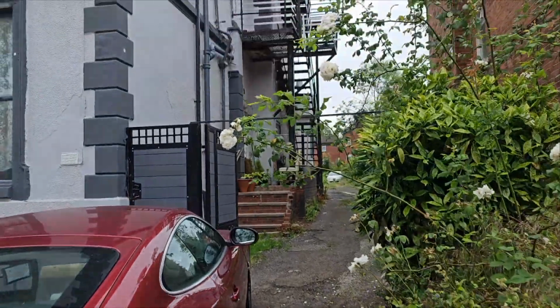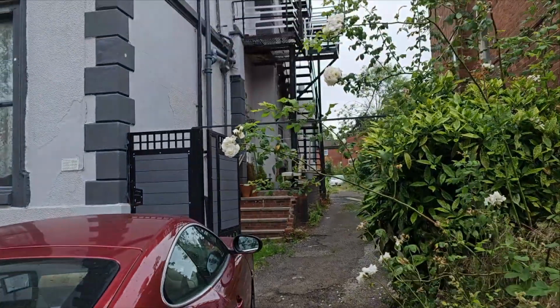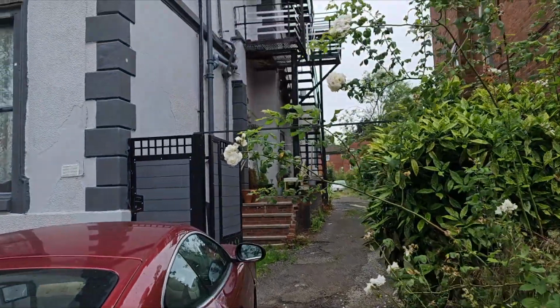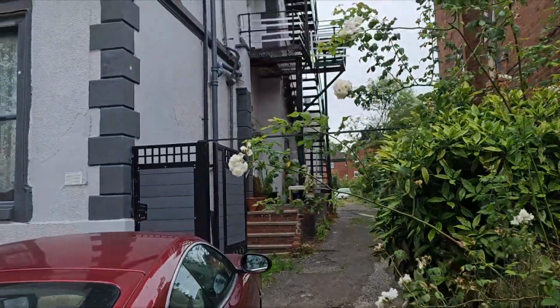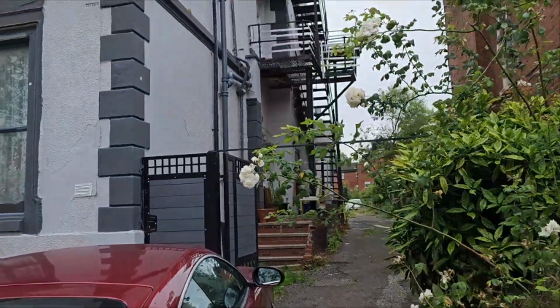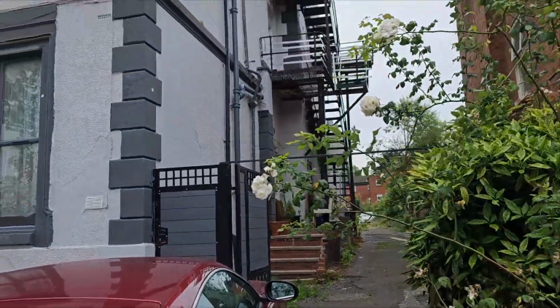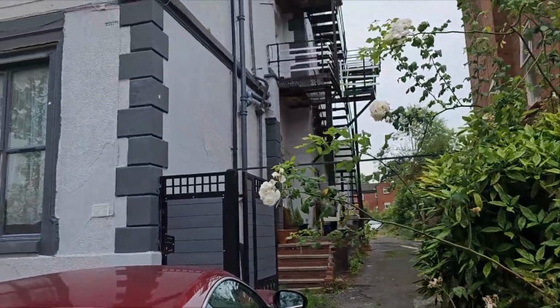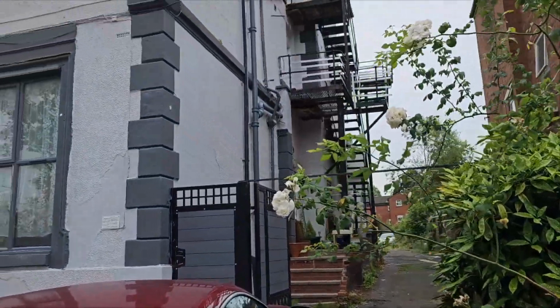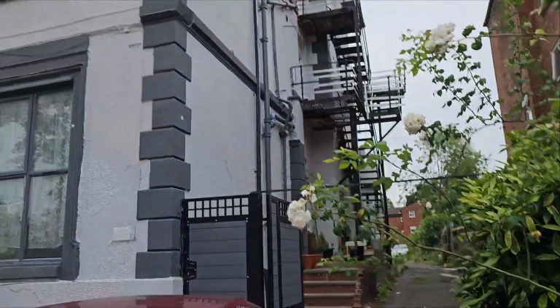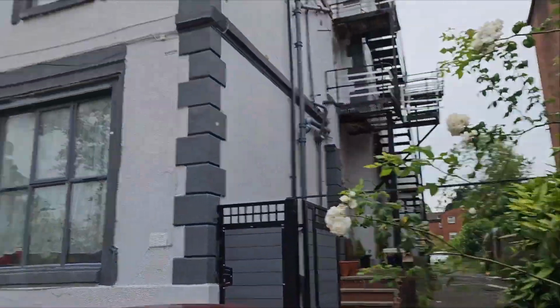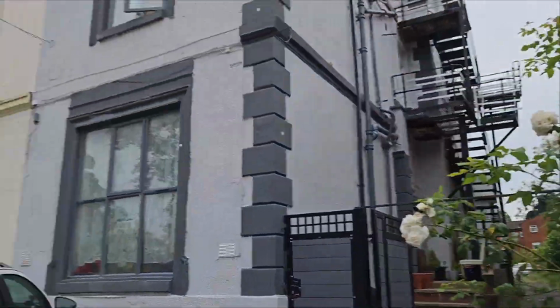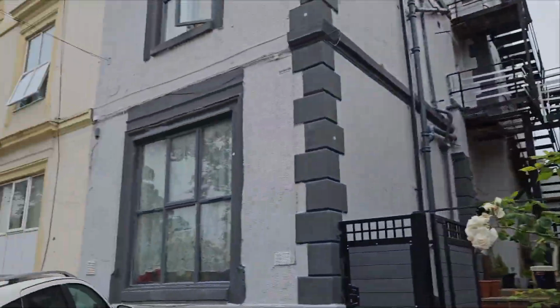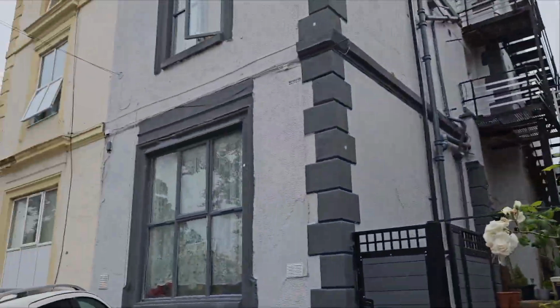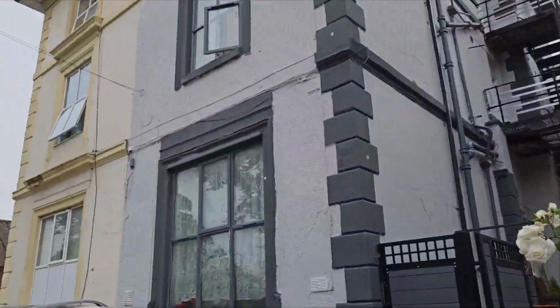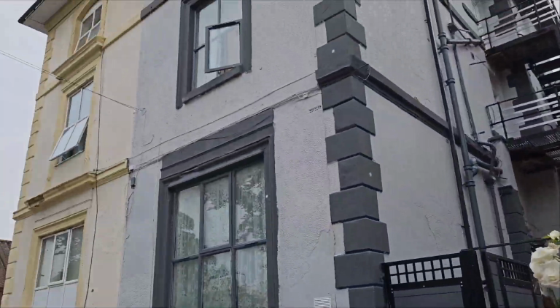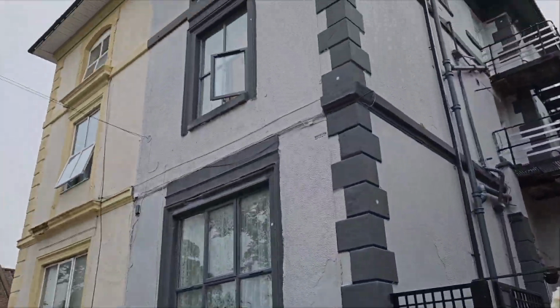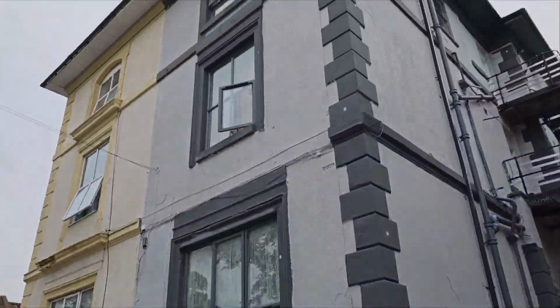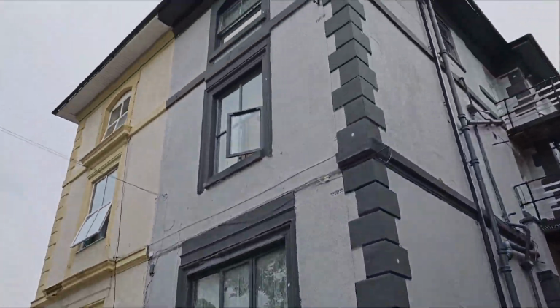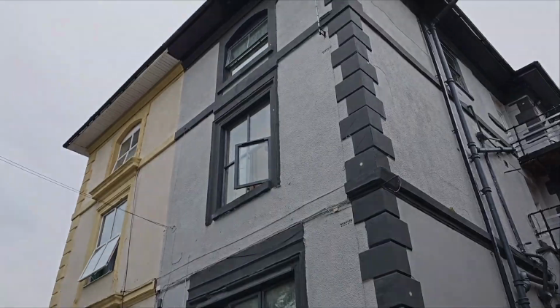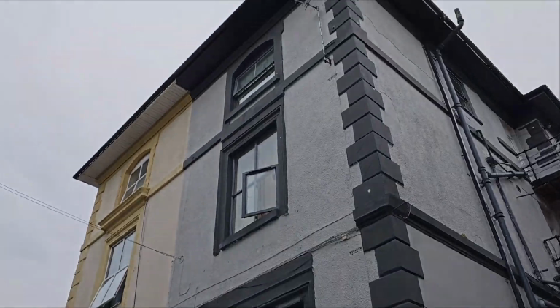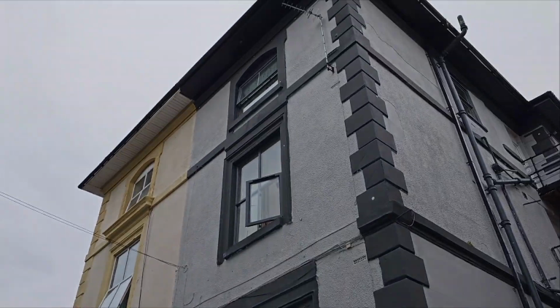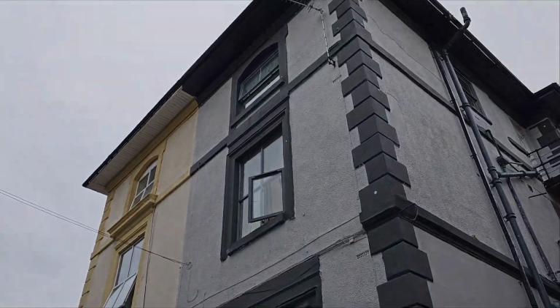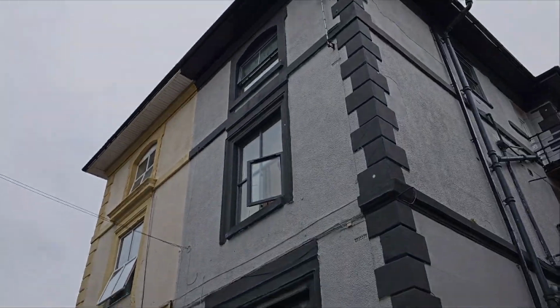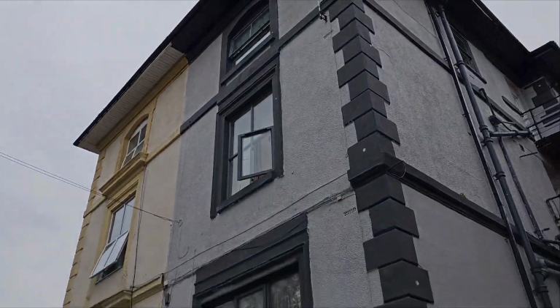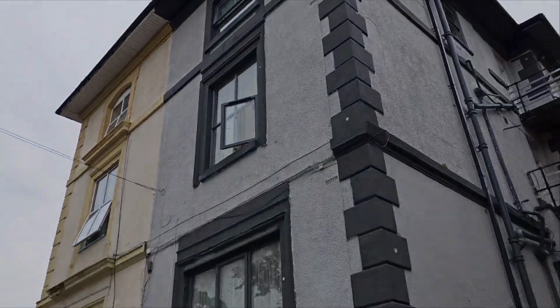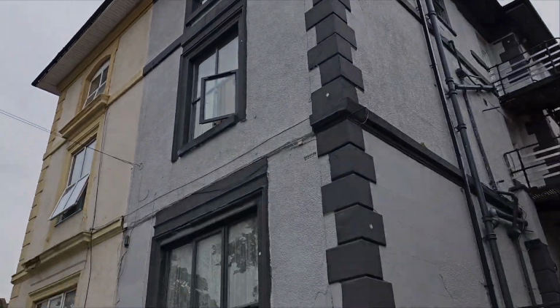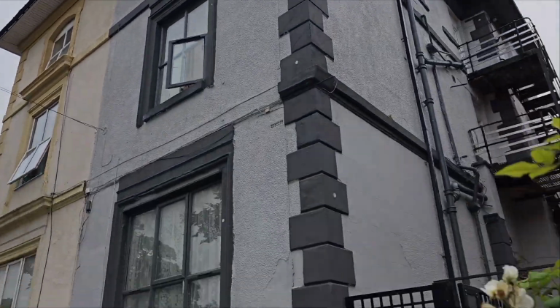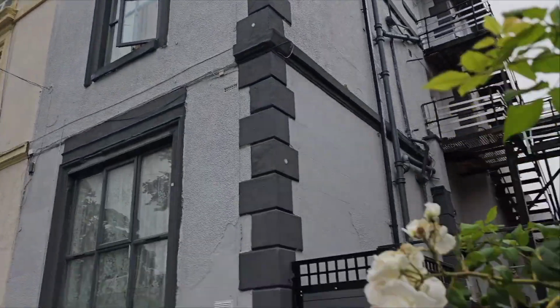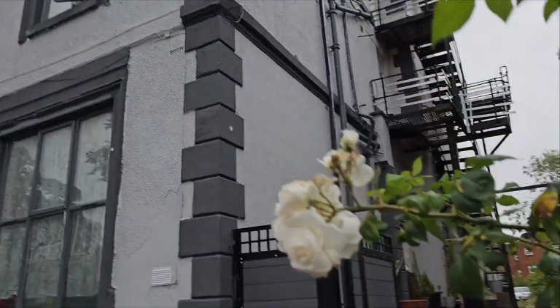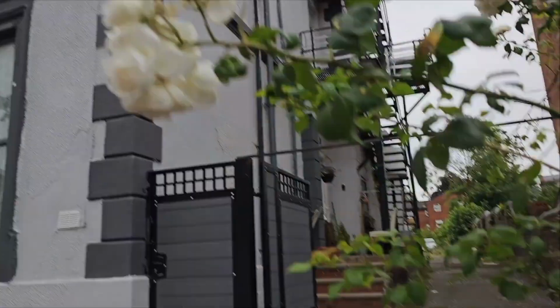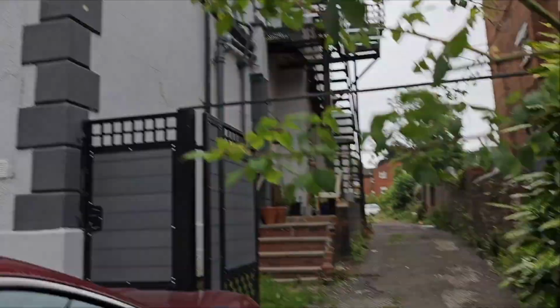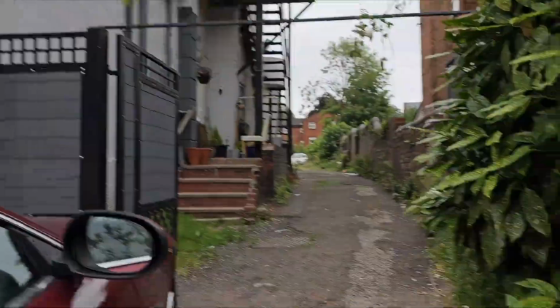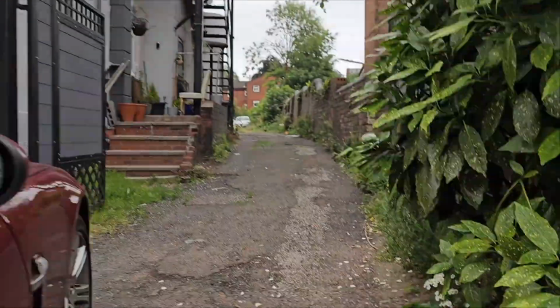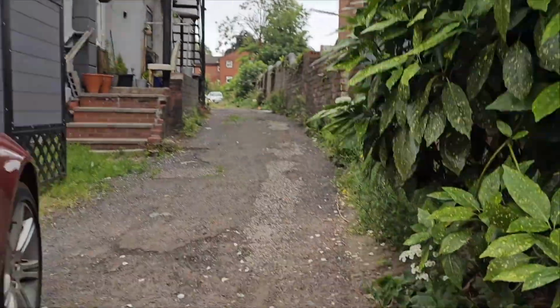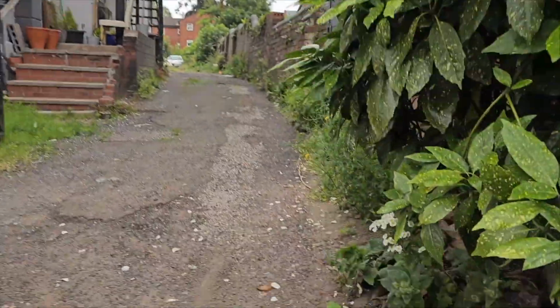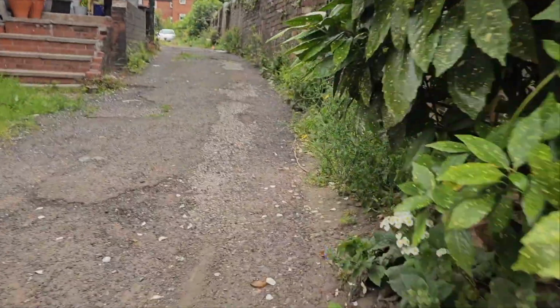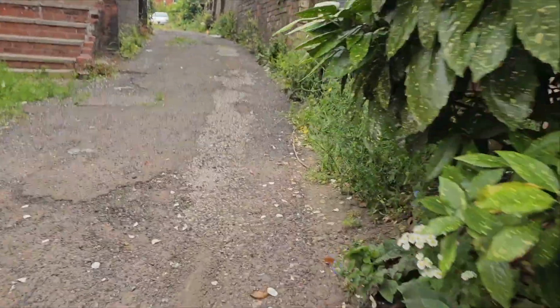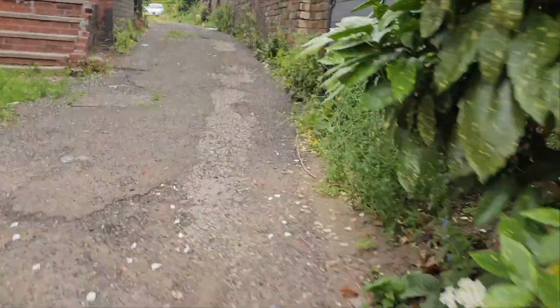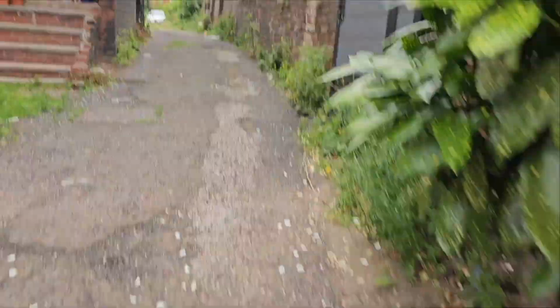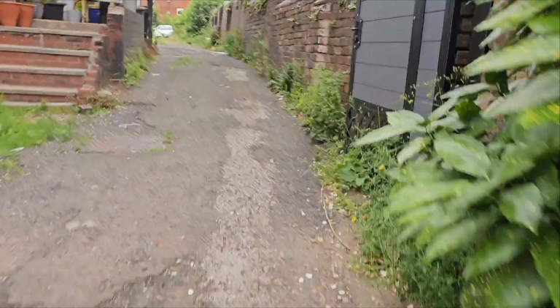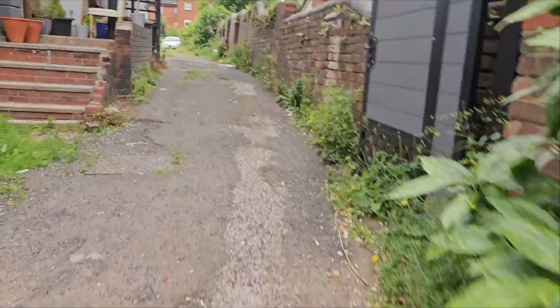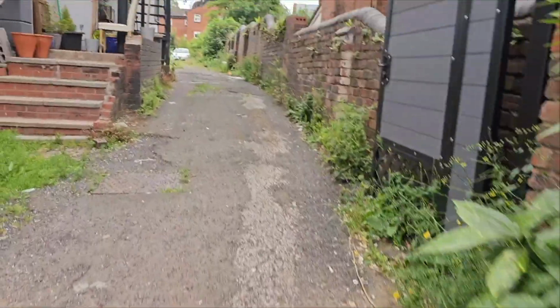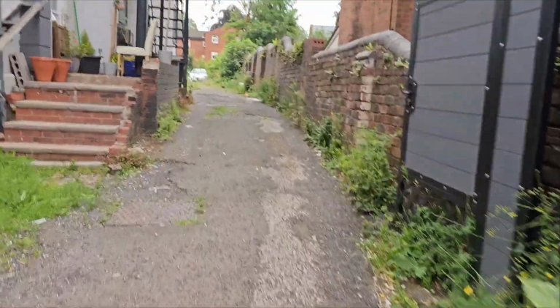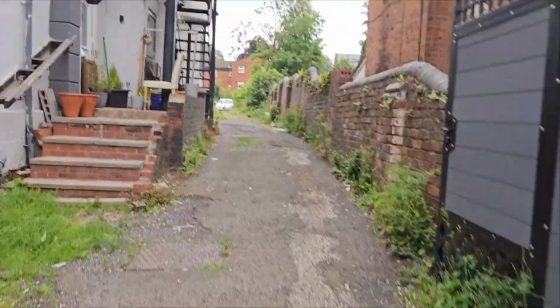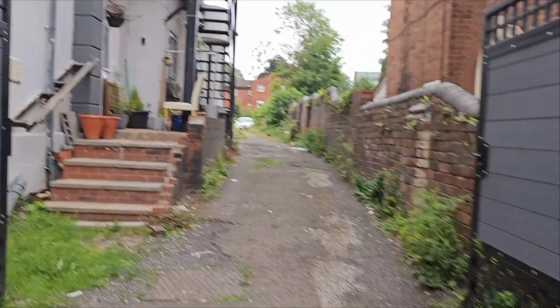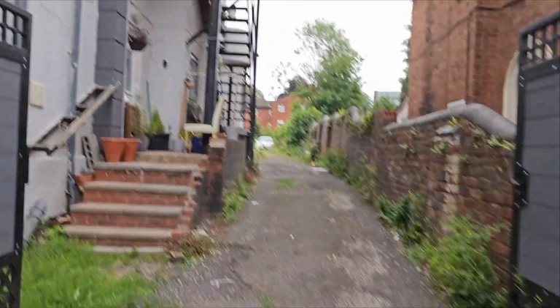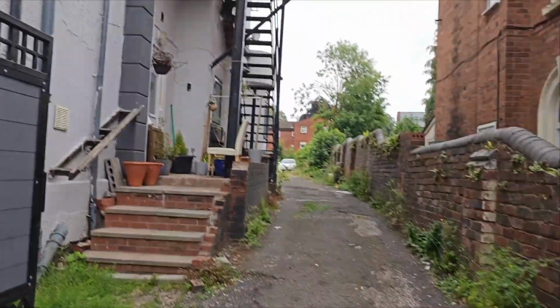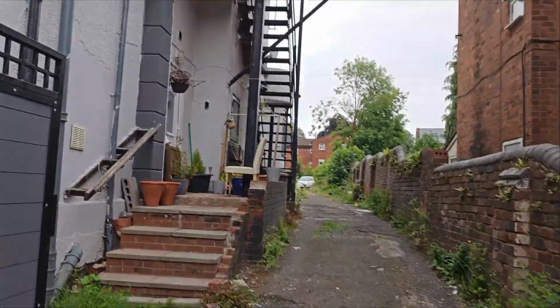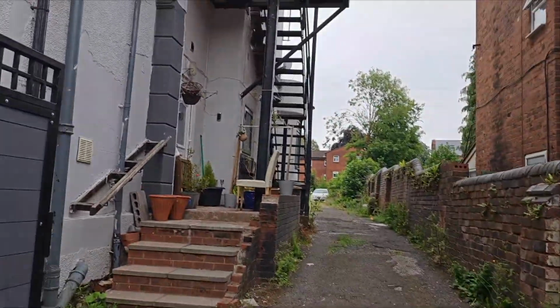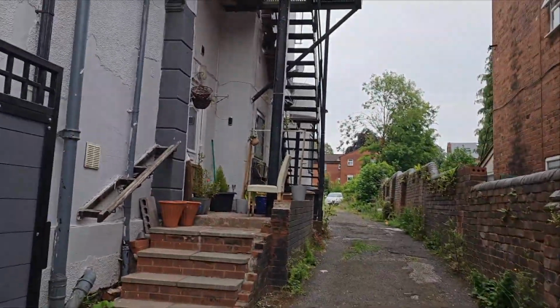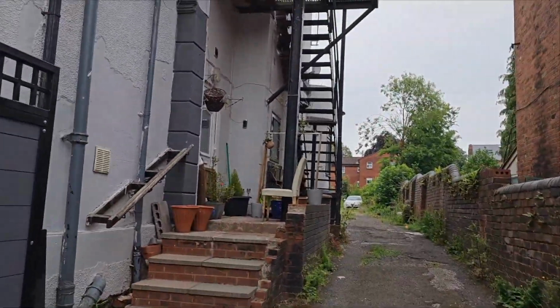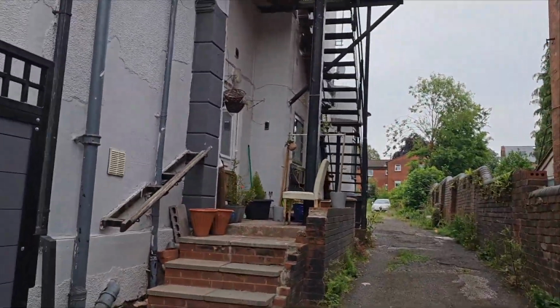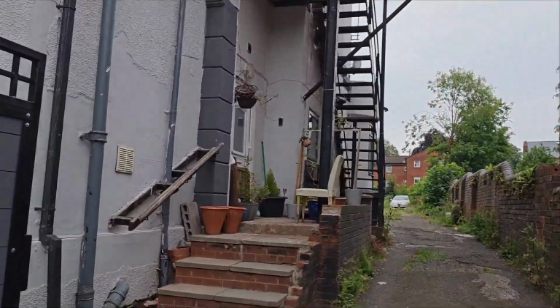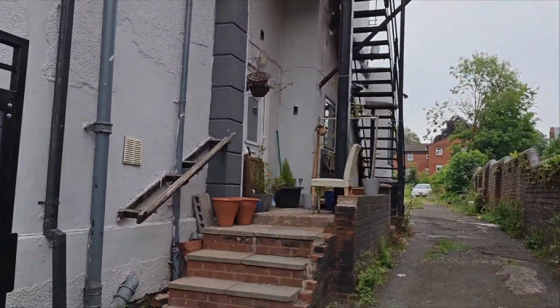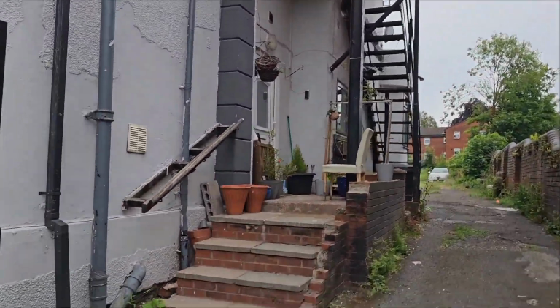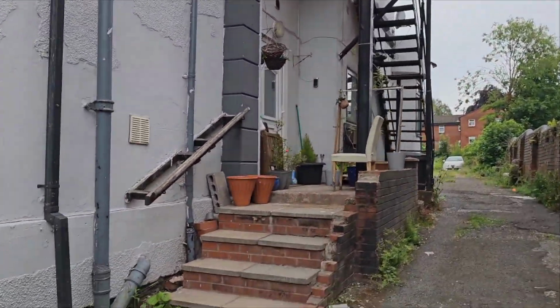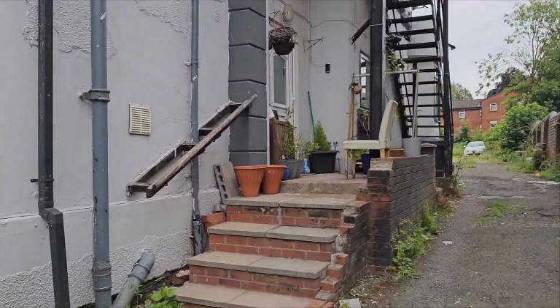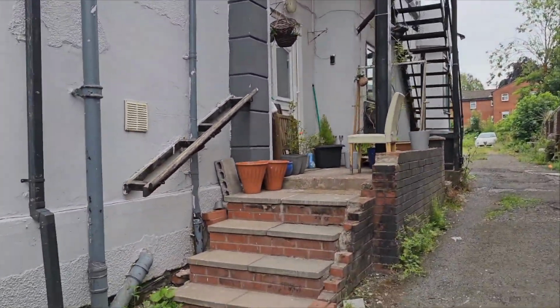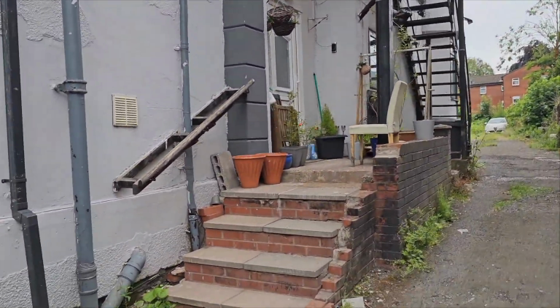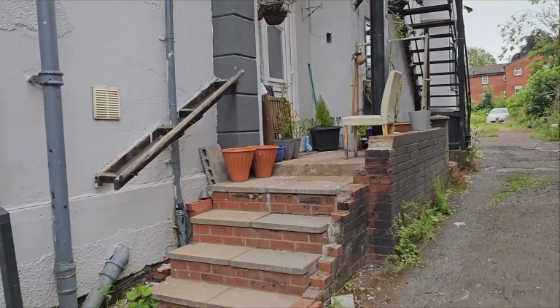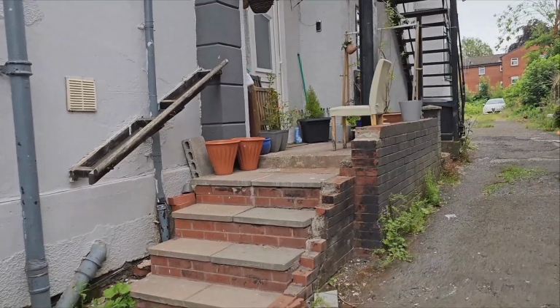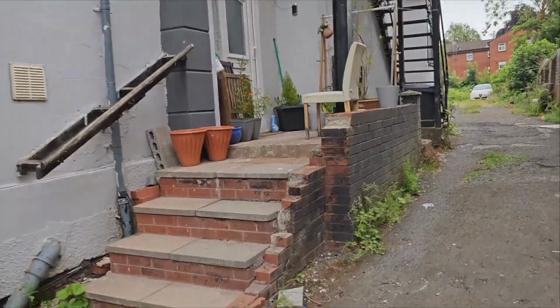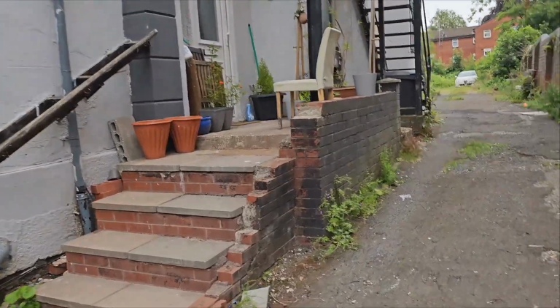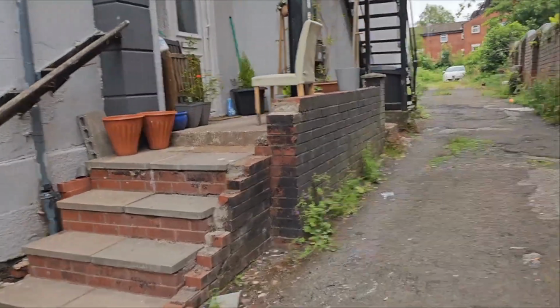Residential property with a bunch of flats. We've been called out because a customer has had the water supplier contact them and tell them they have a higher water usage than normal.